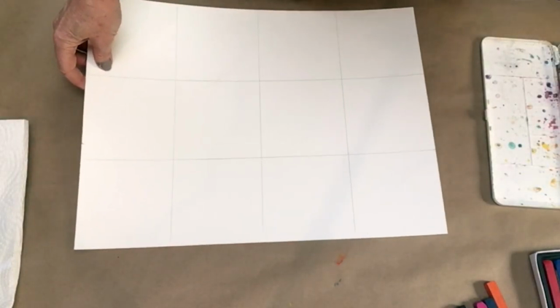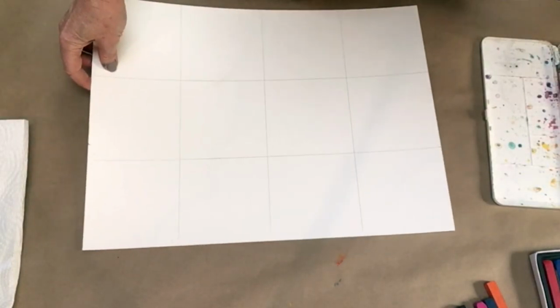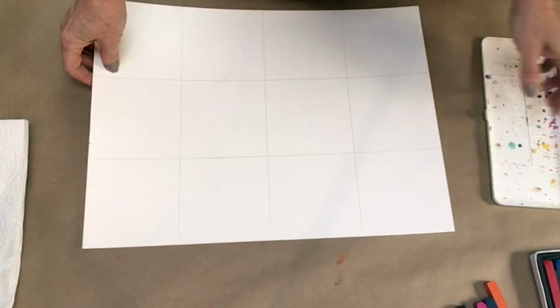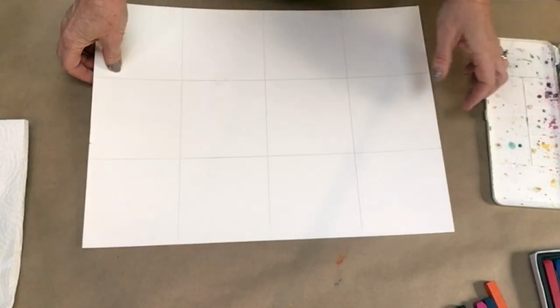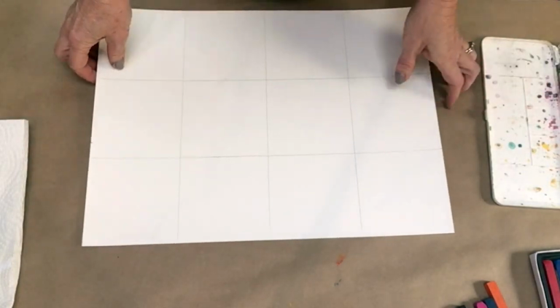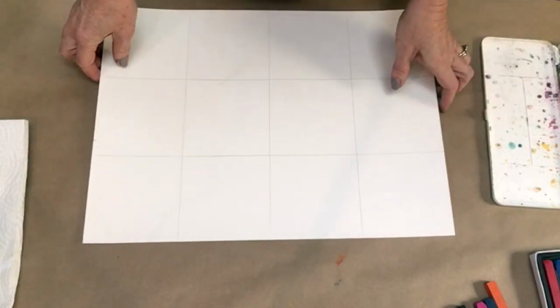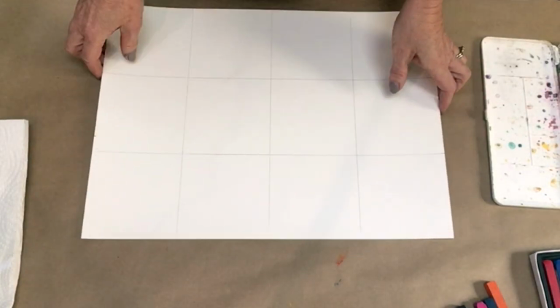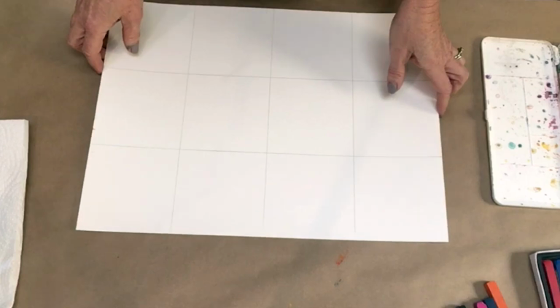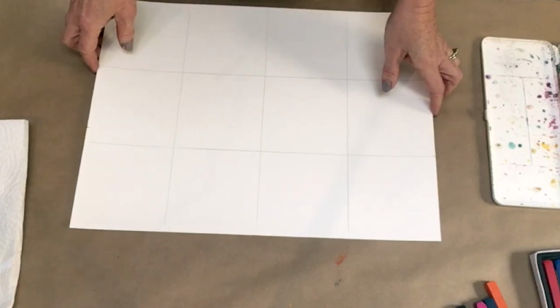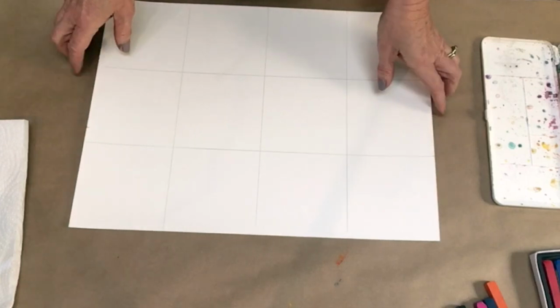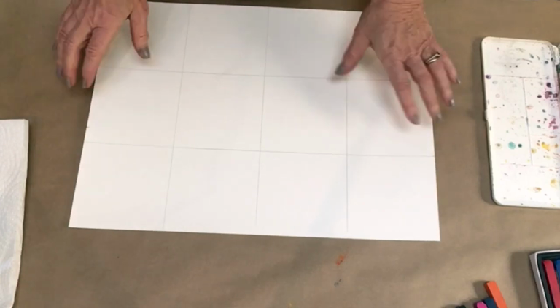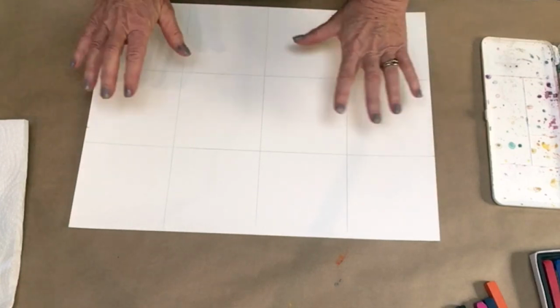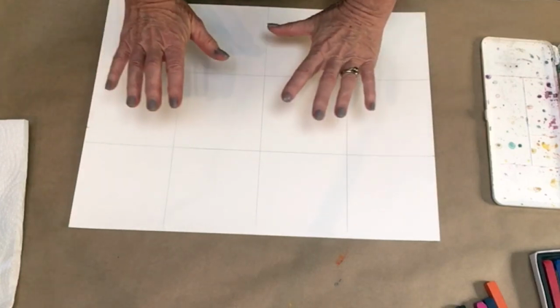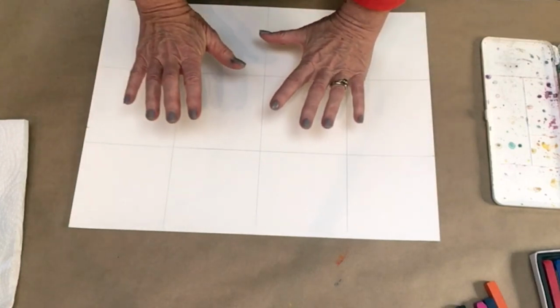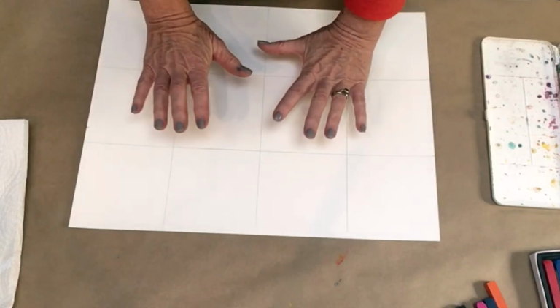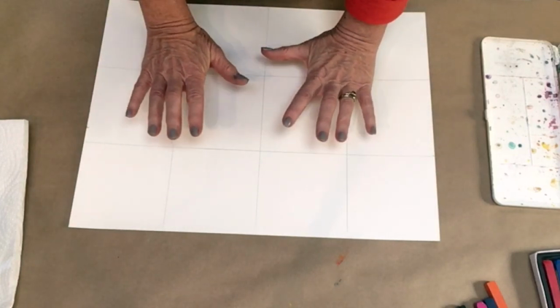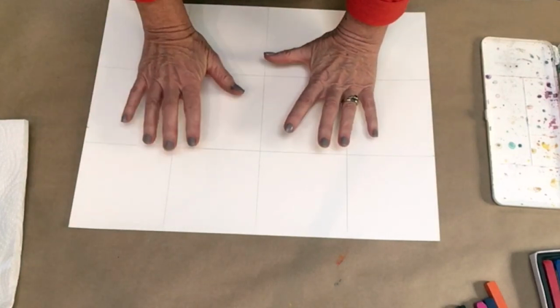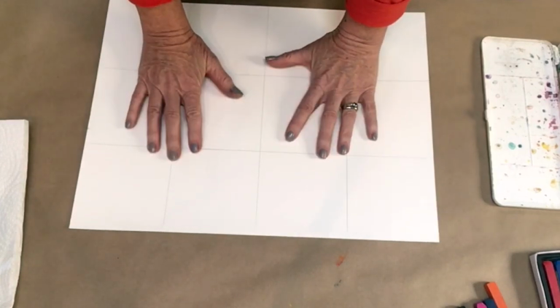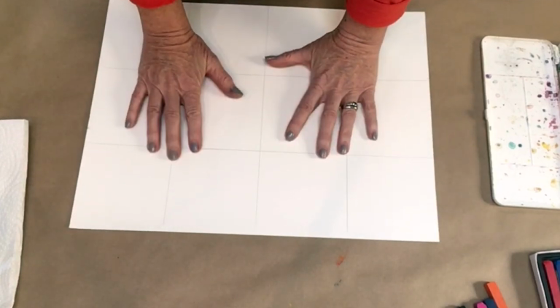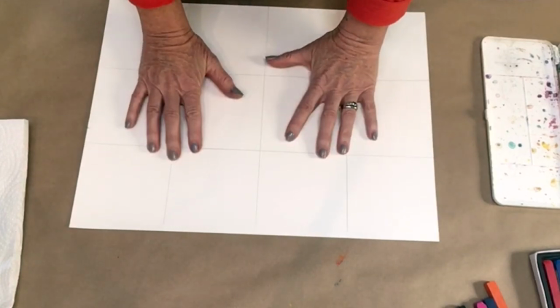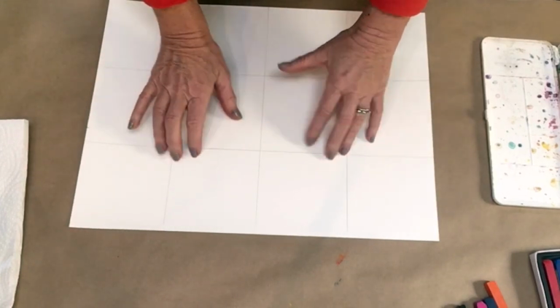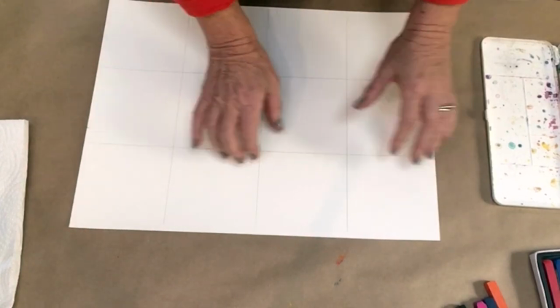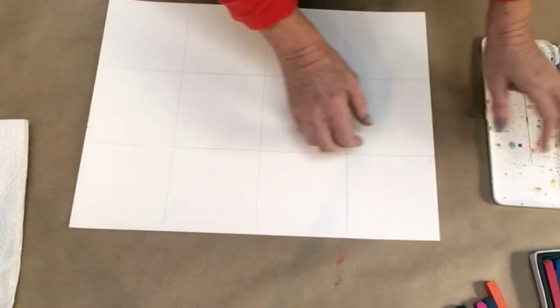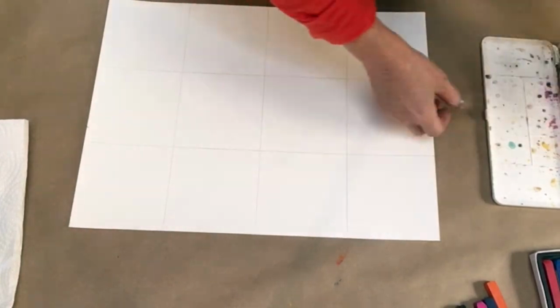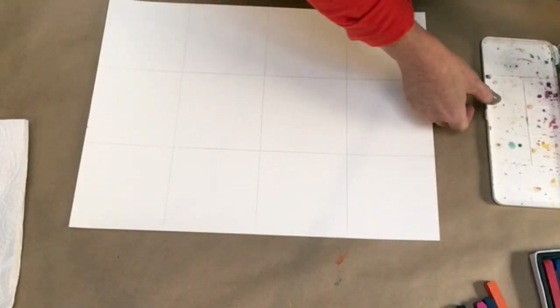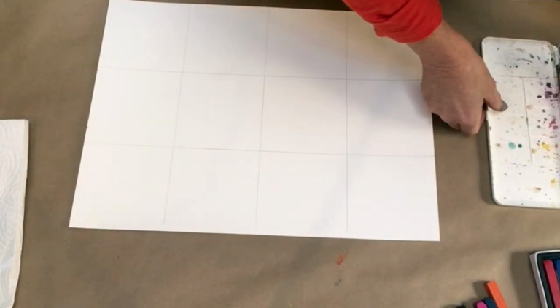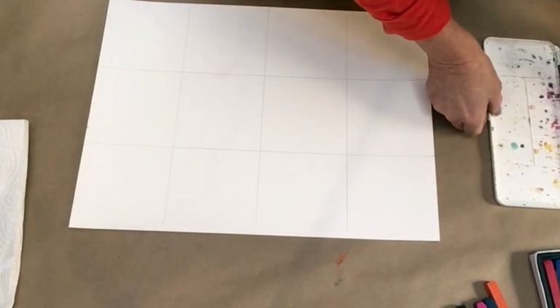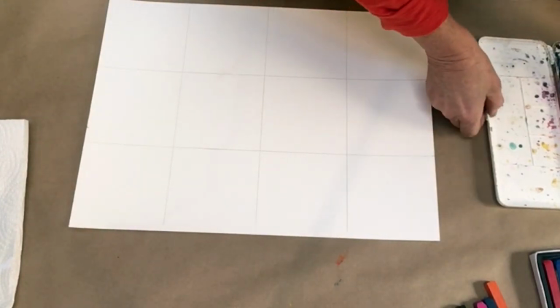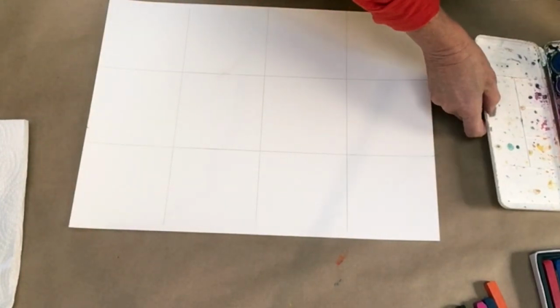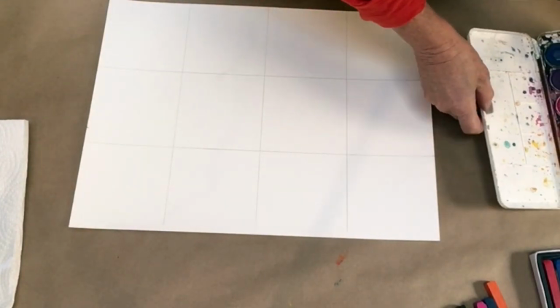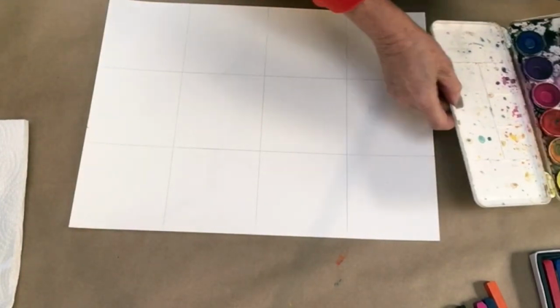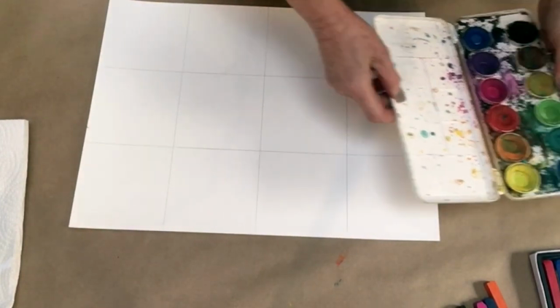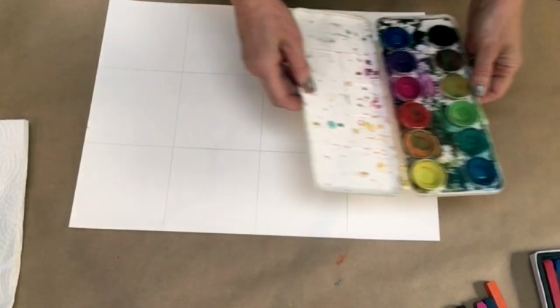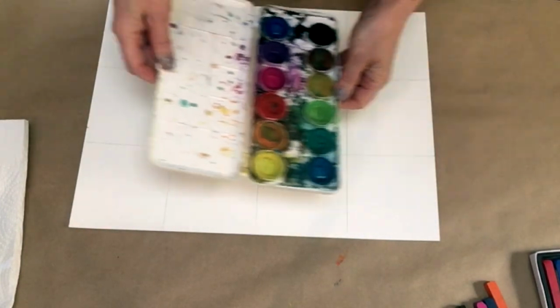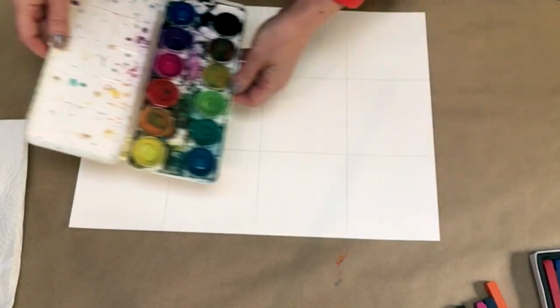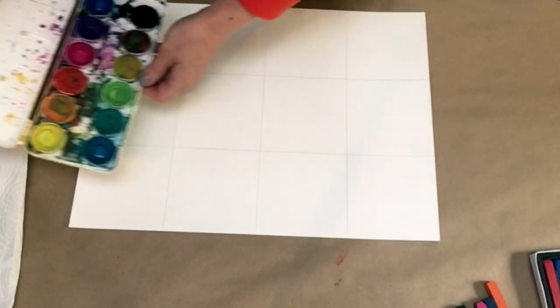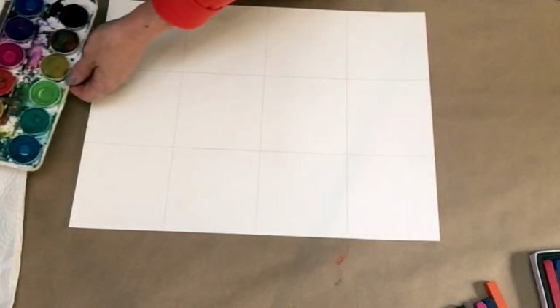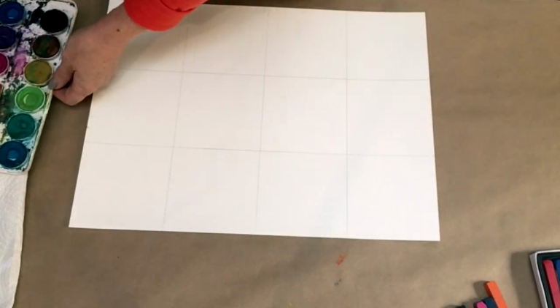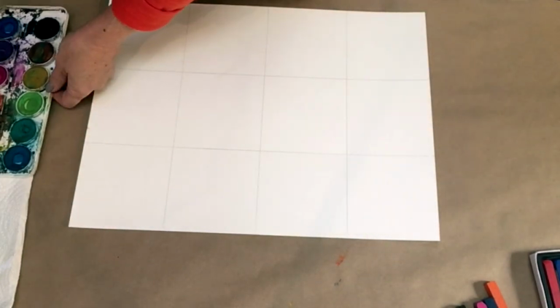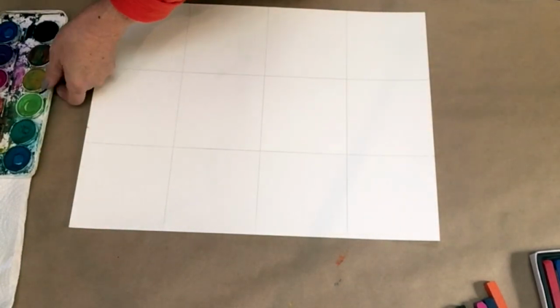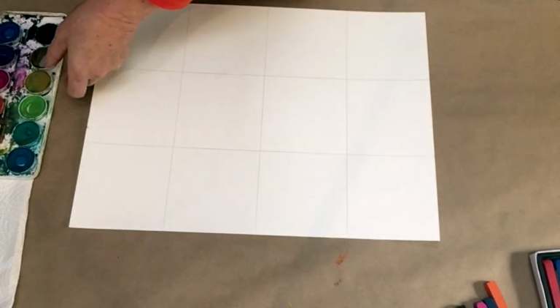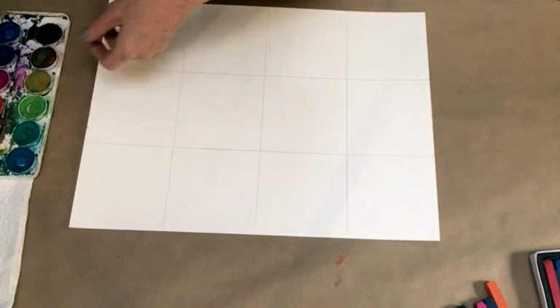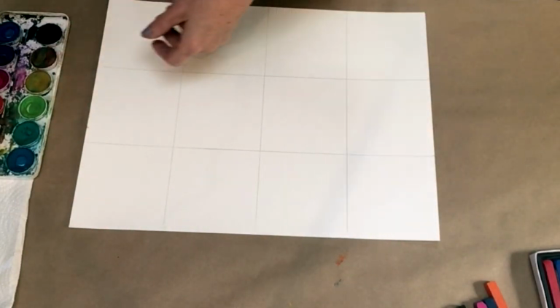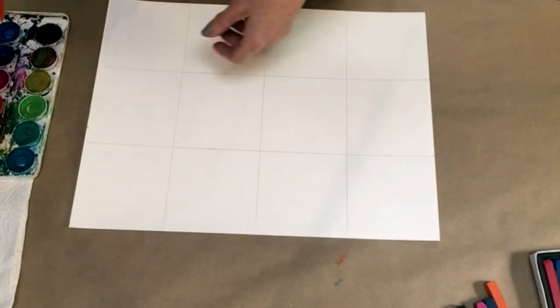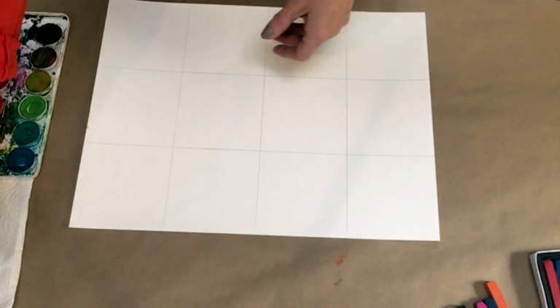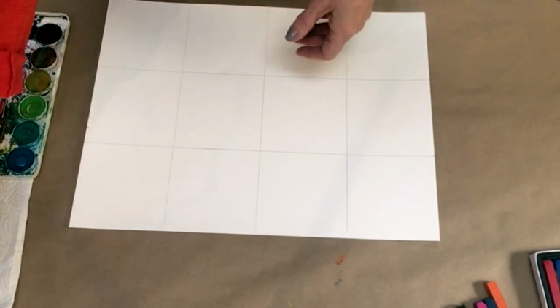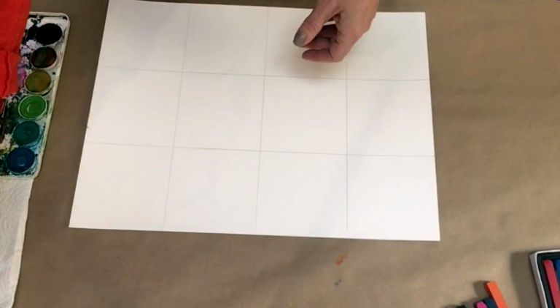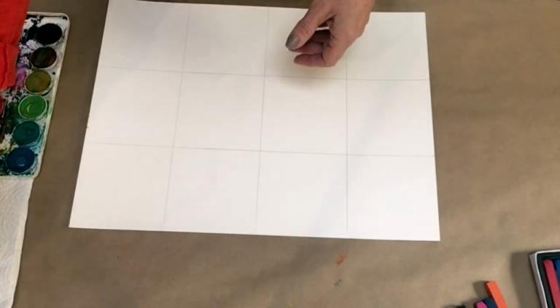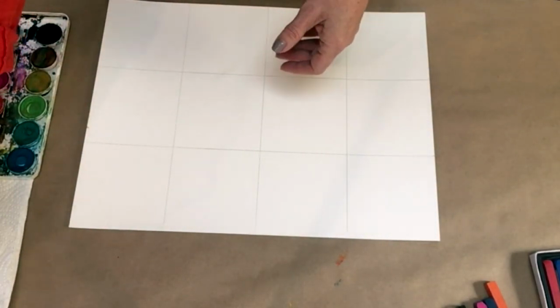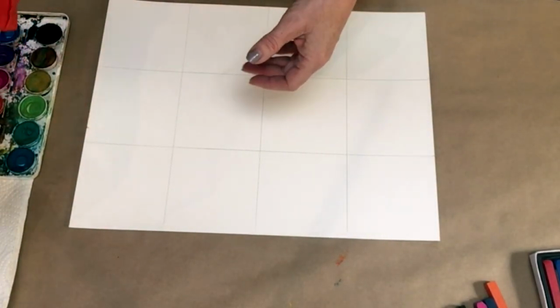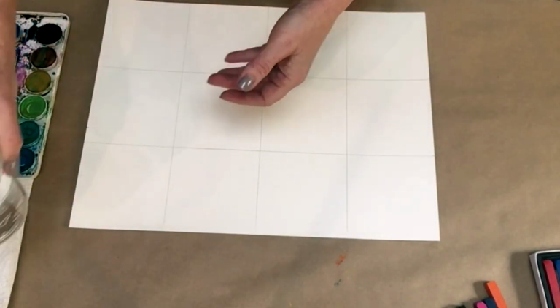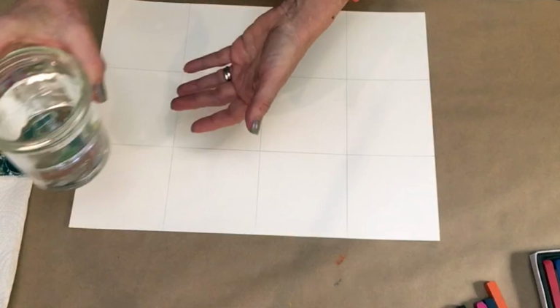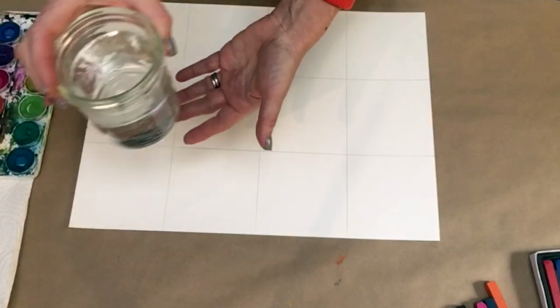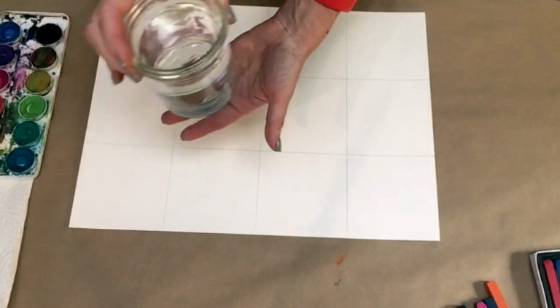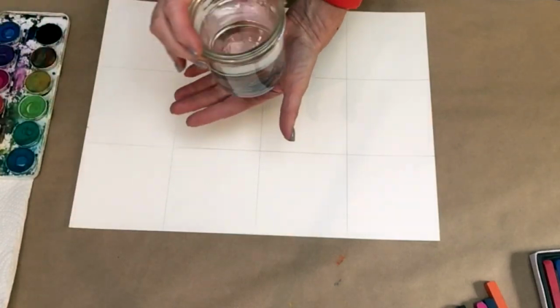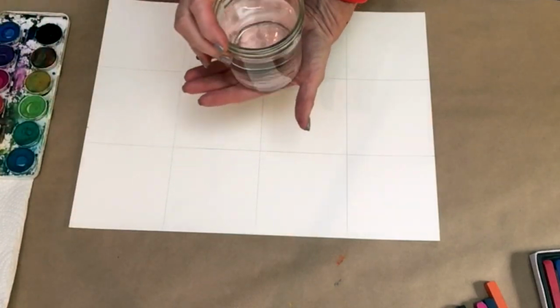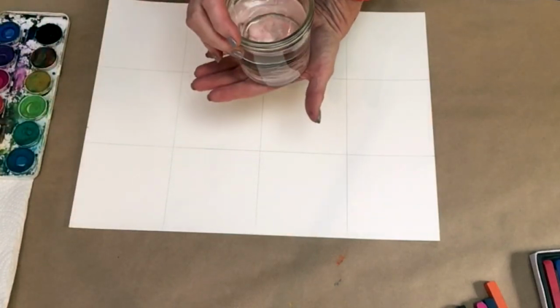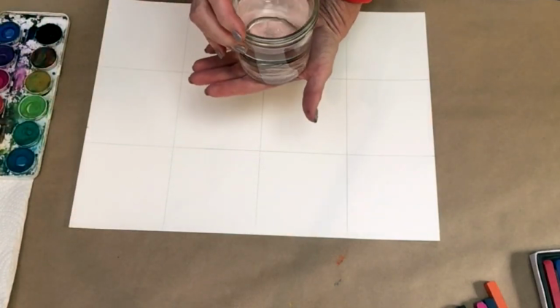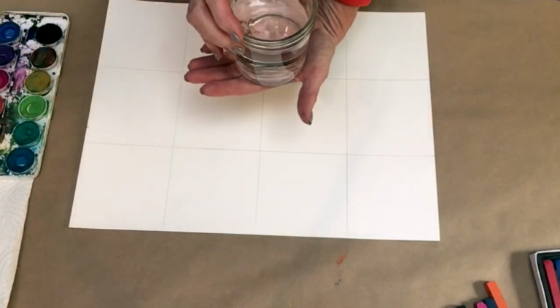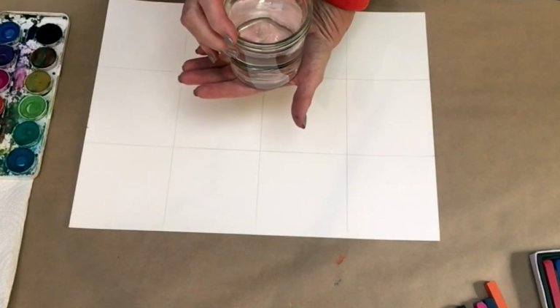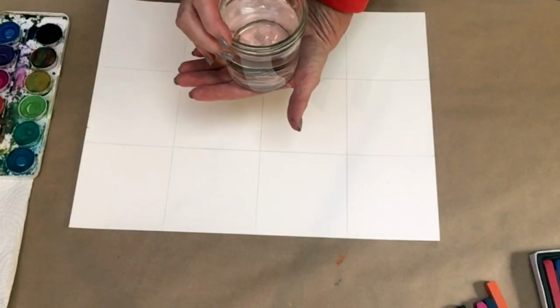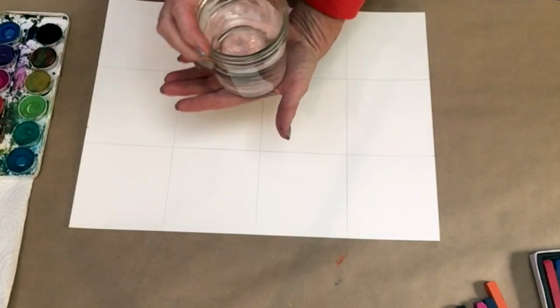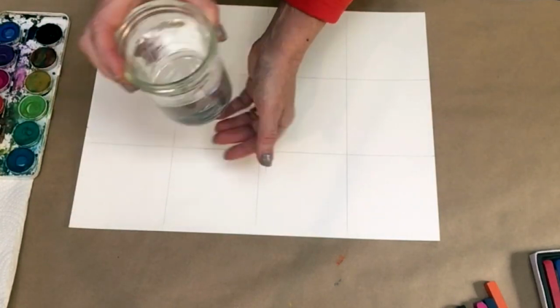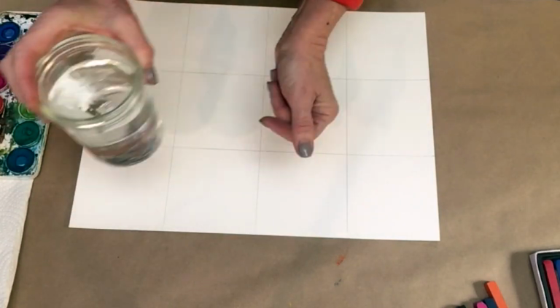So let's get started. I'm going to take a look at watercolor first. I've got my little set of watercolors here, and I've got a handy jar of water.